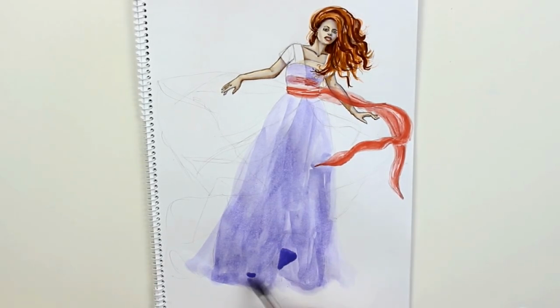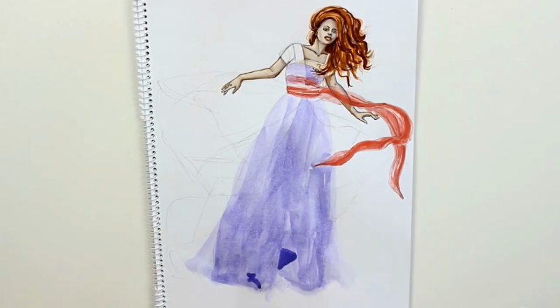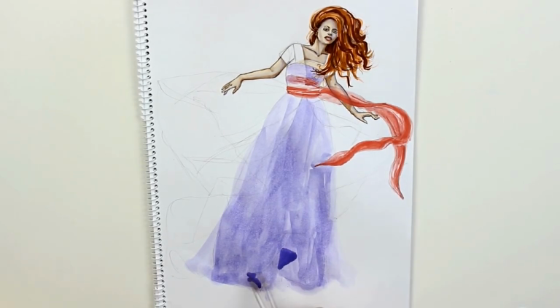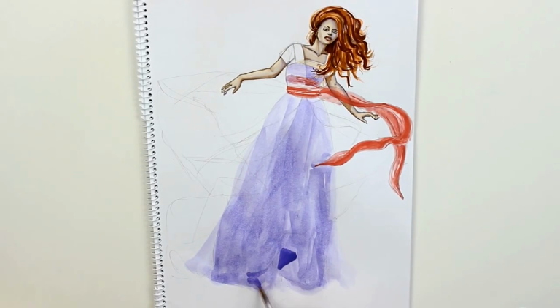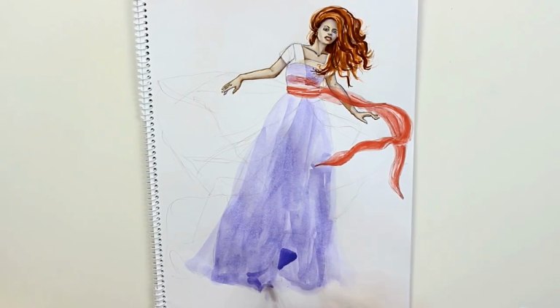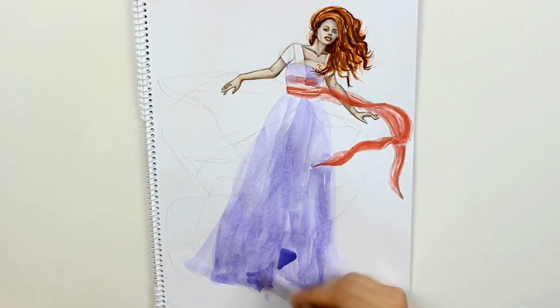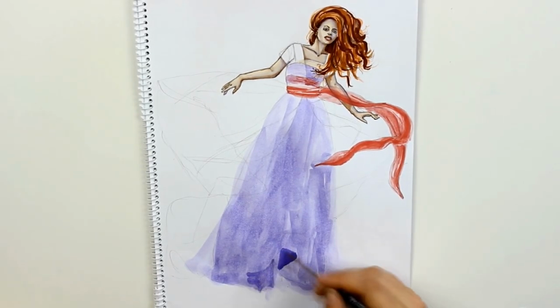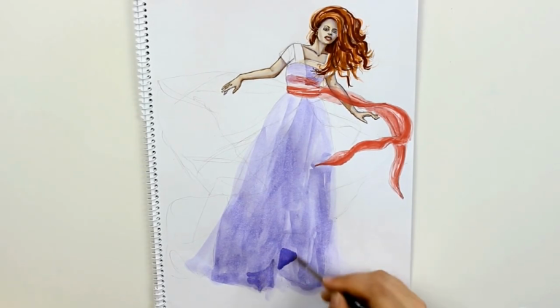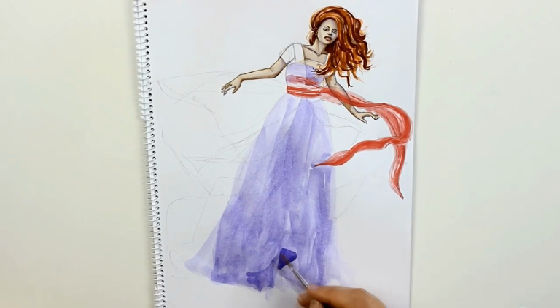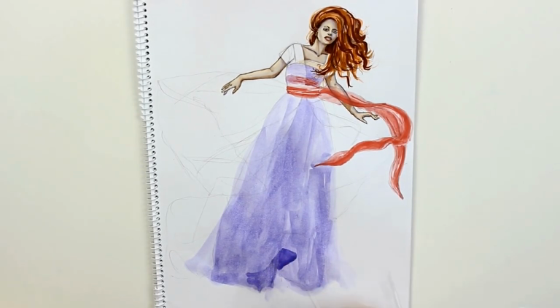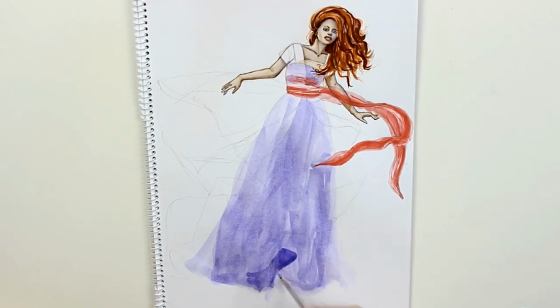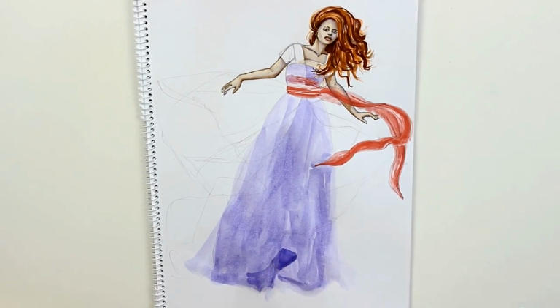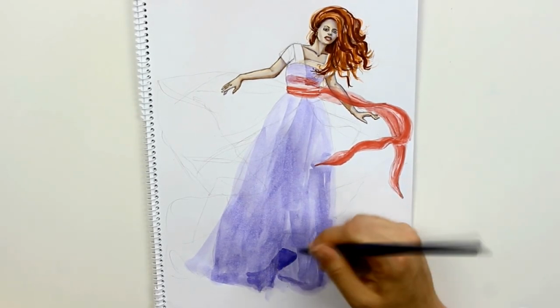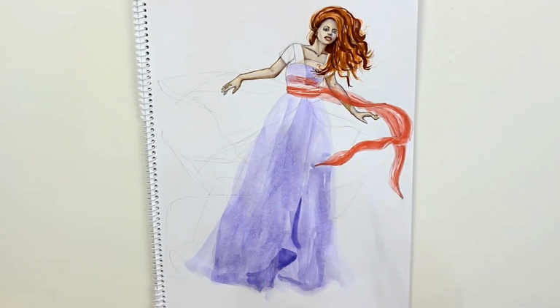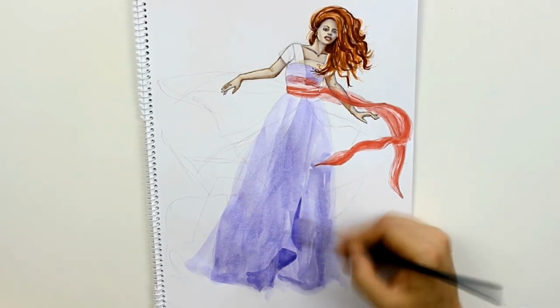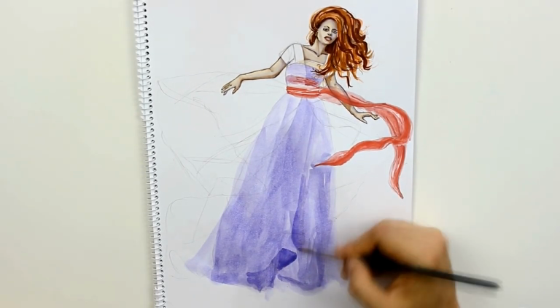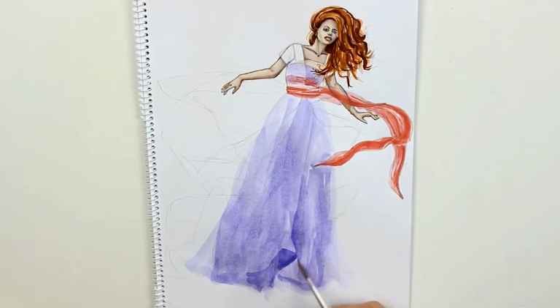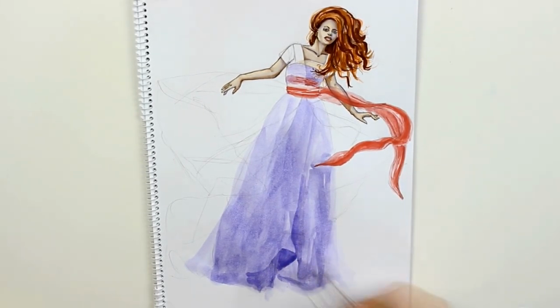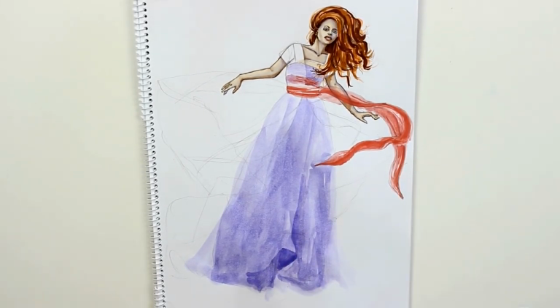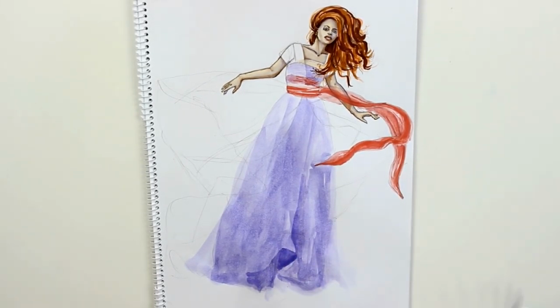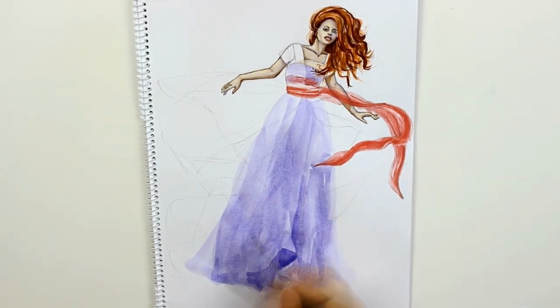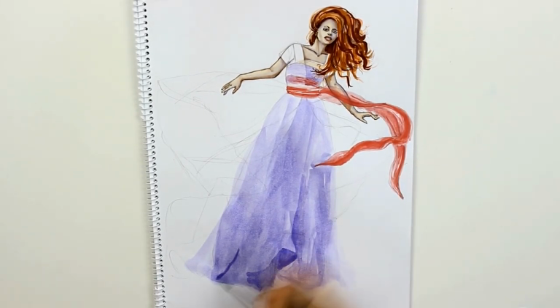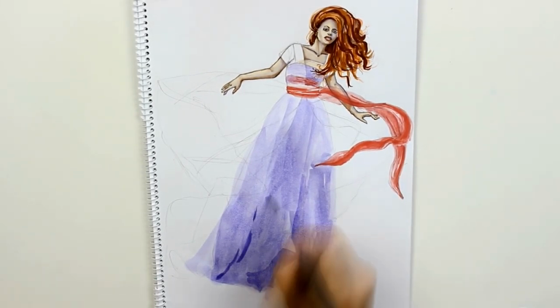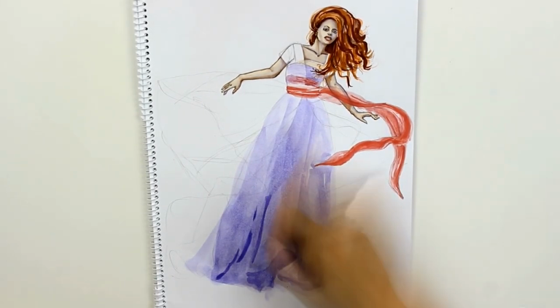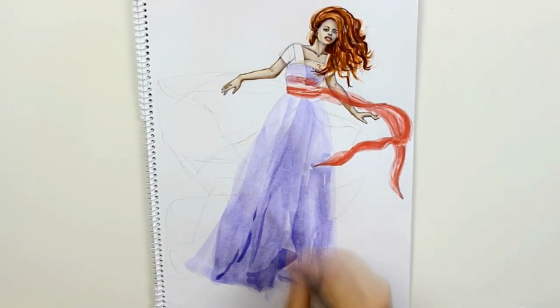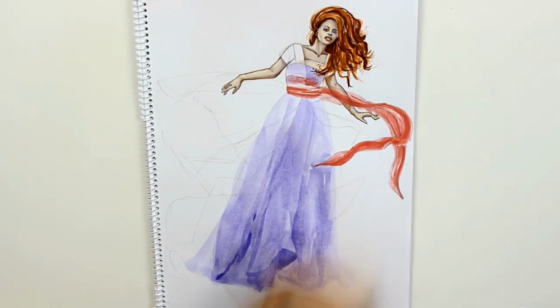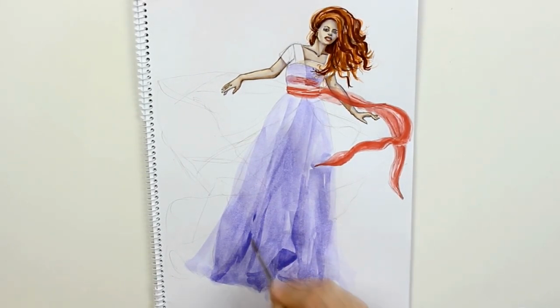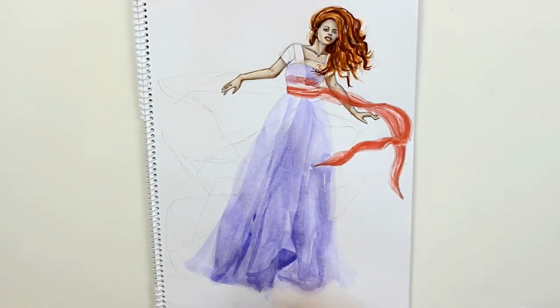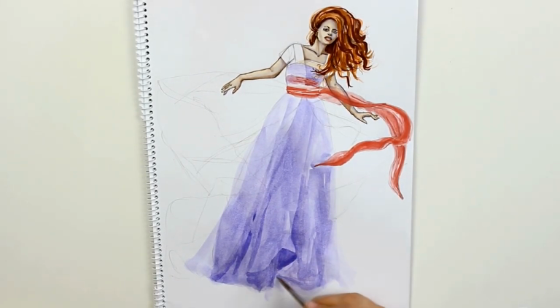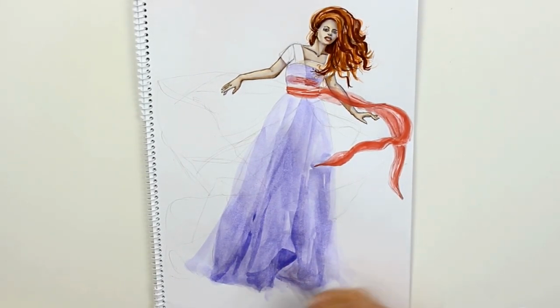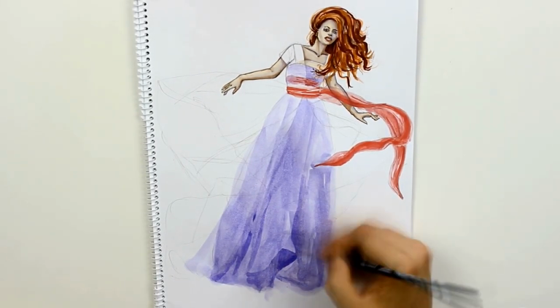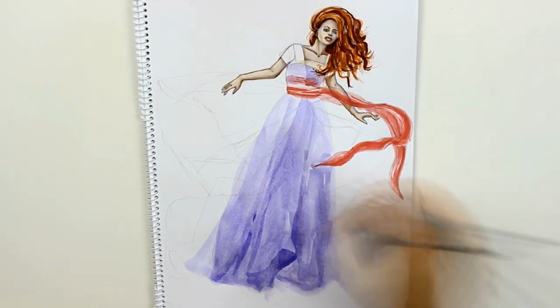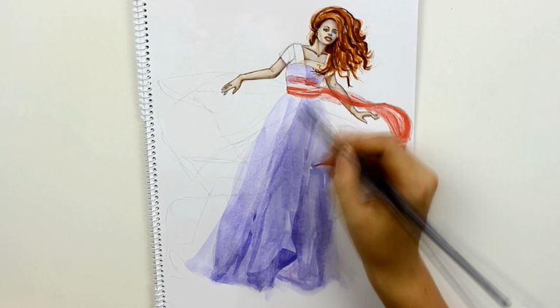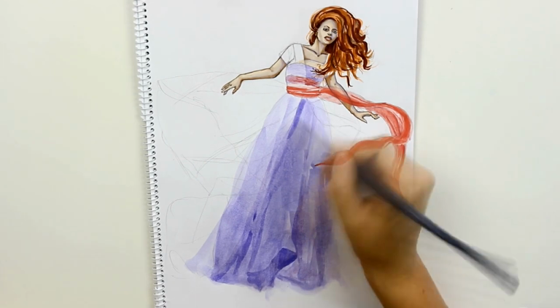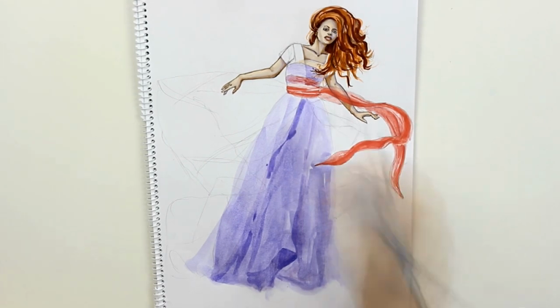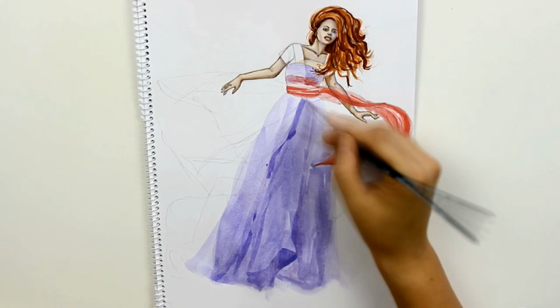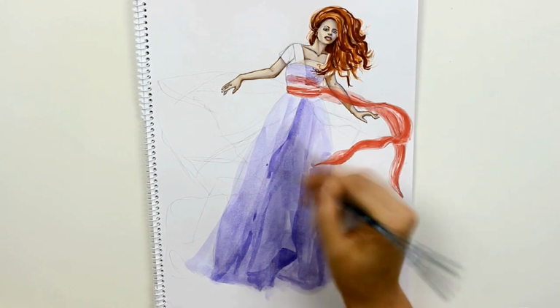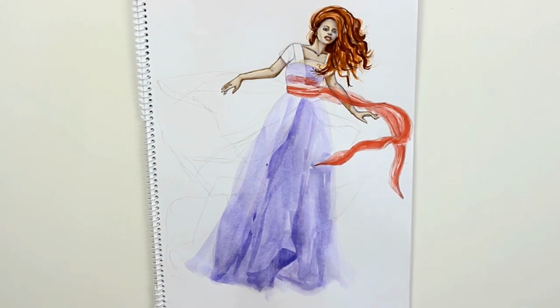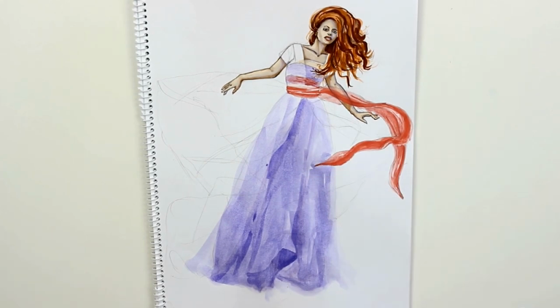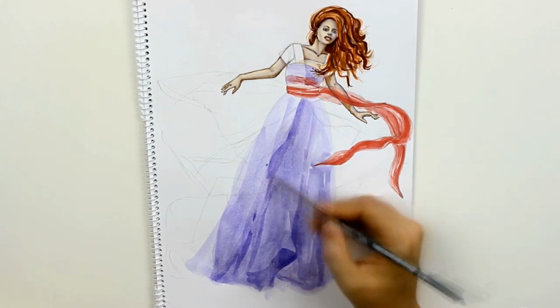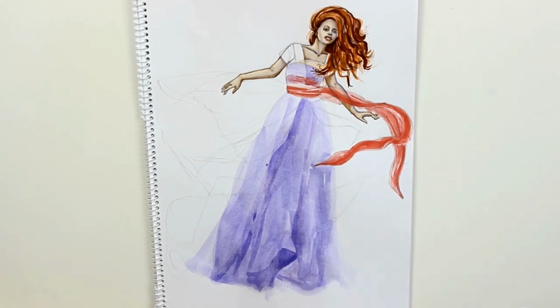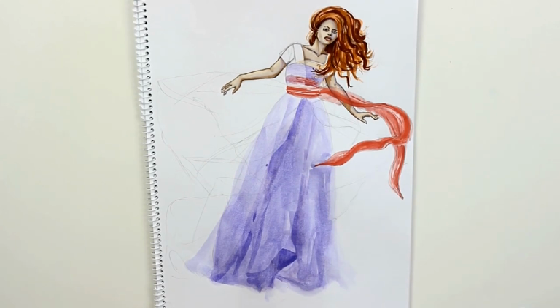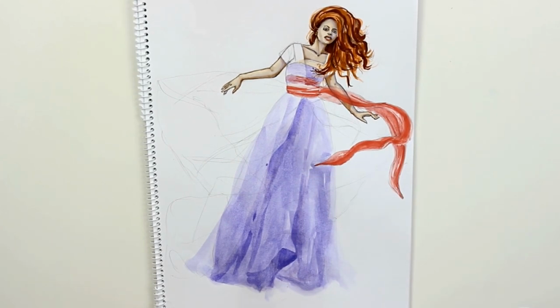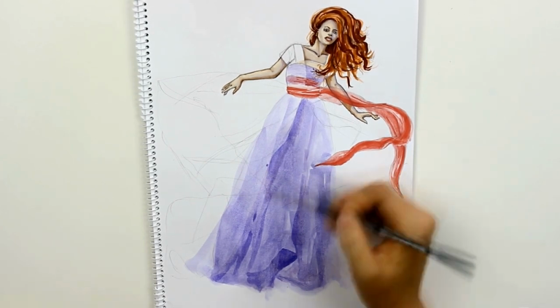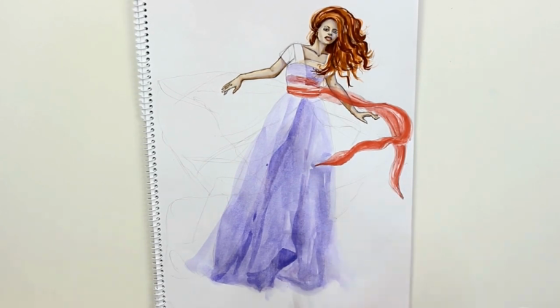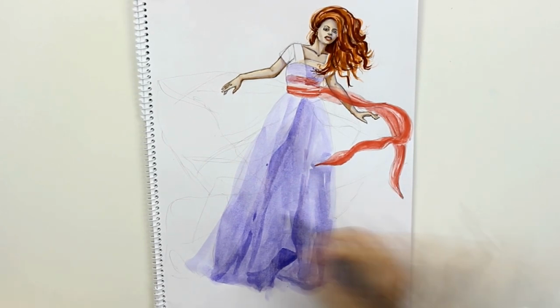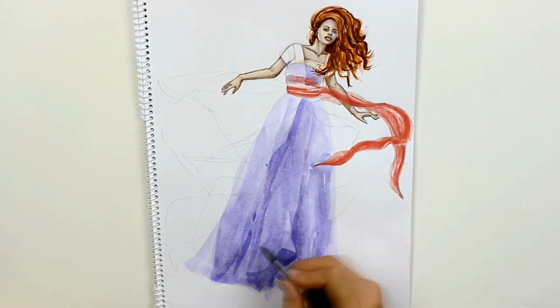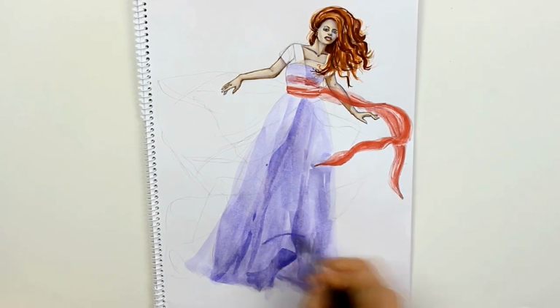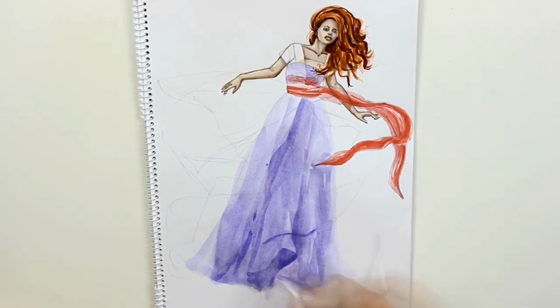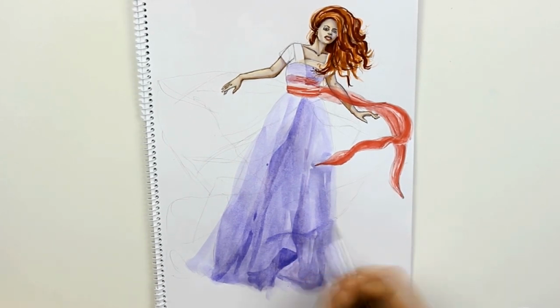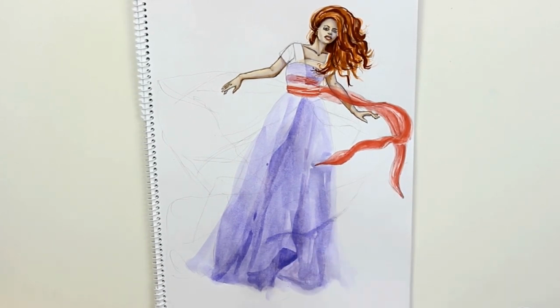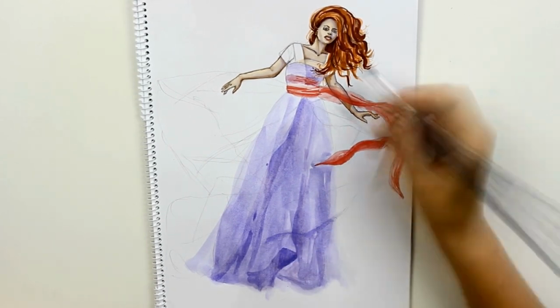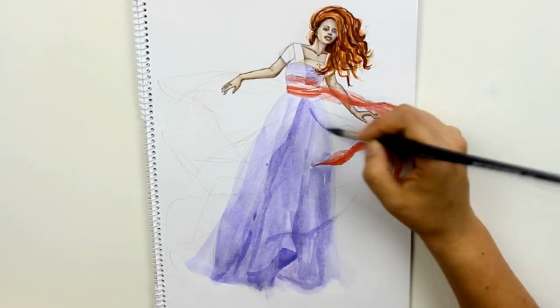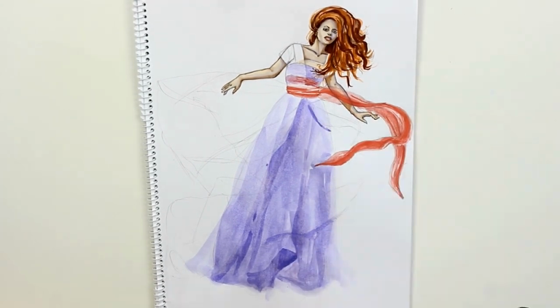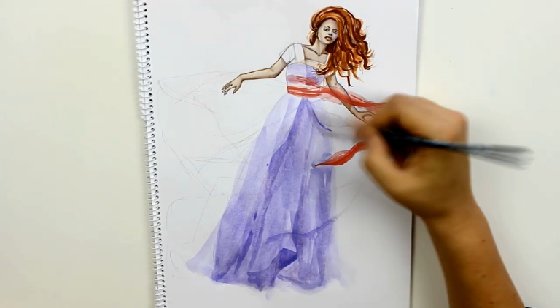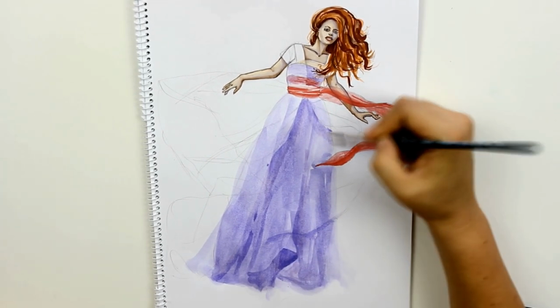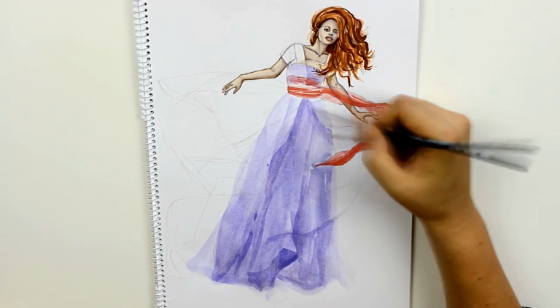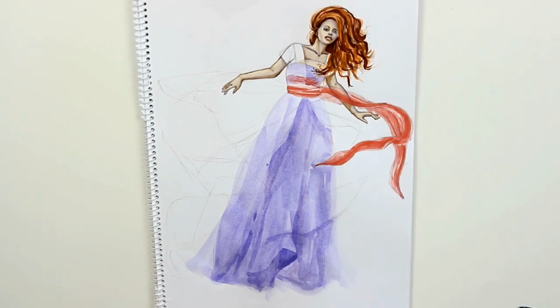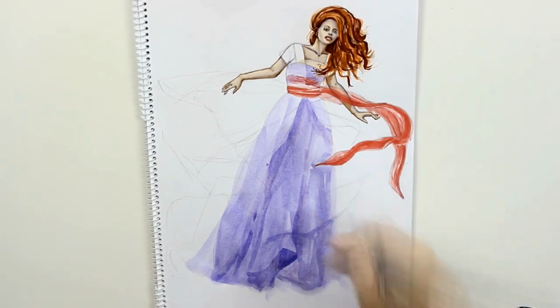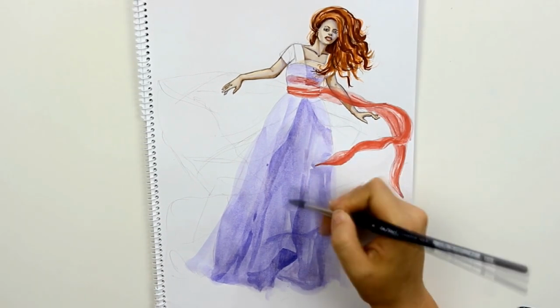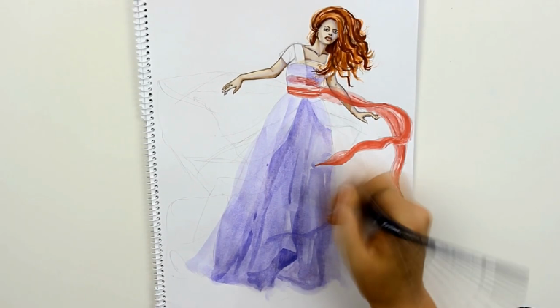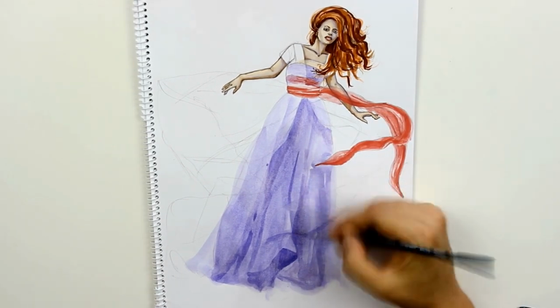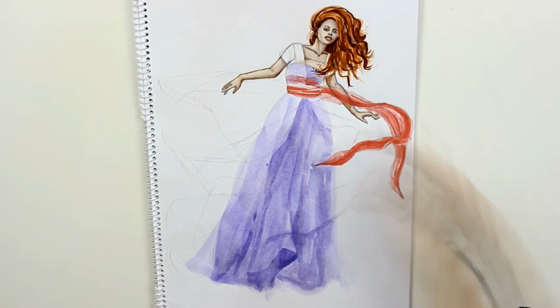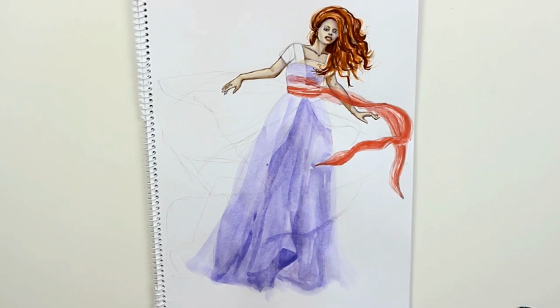After finishing the sash, I used a violet tone for the first layer of chiffon and applied it in a bold manner with a large brush.